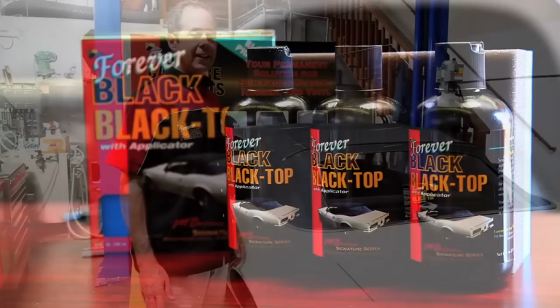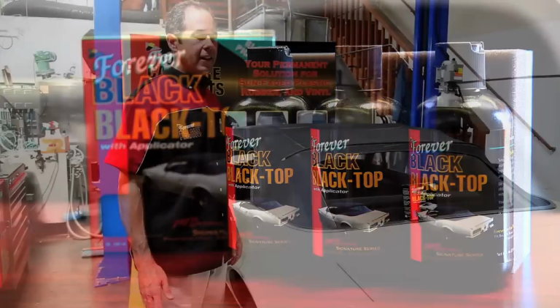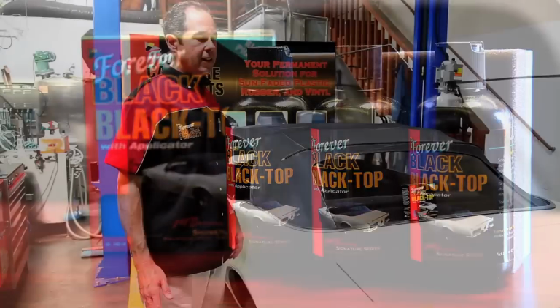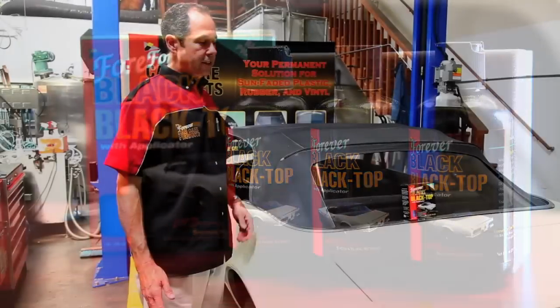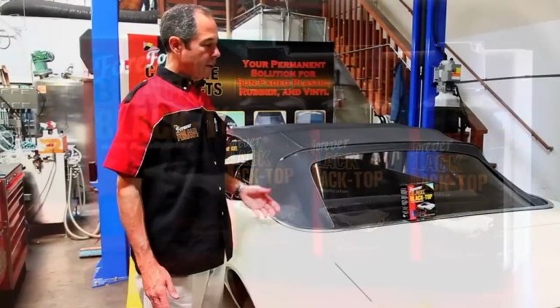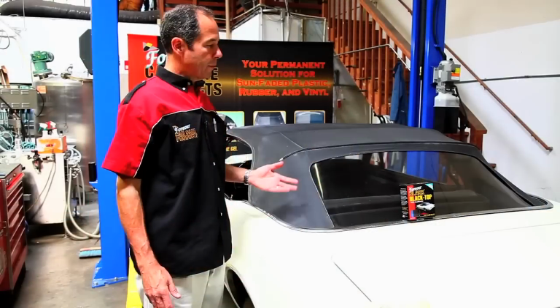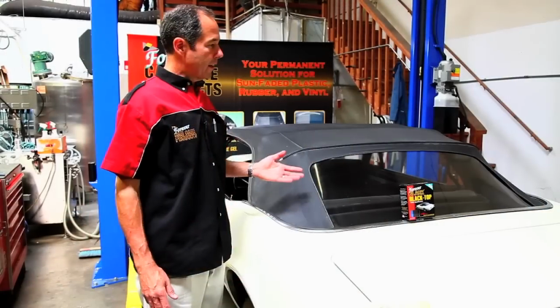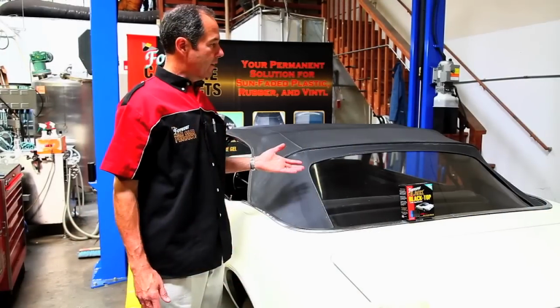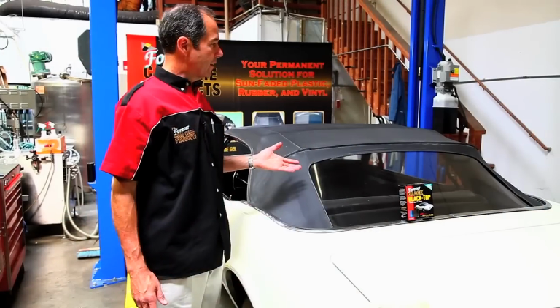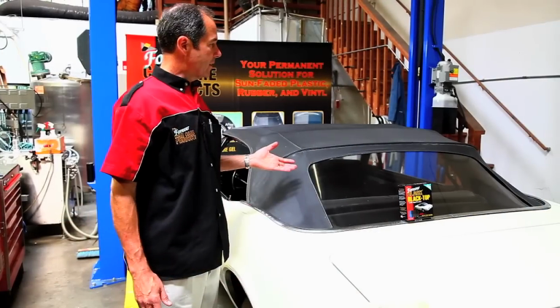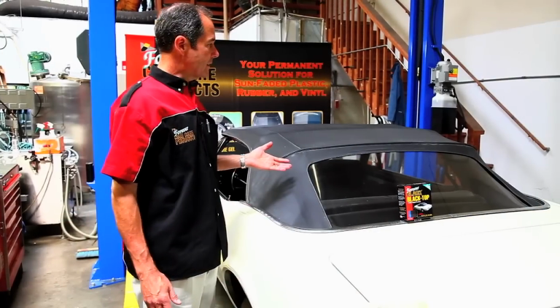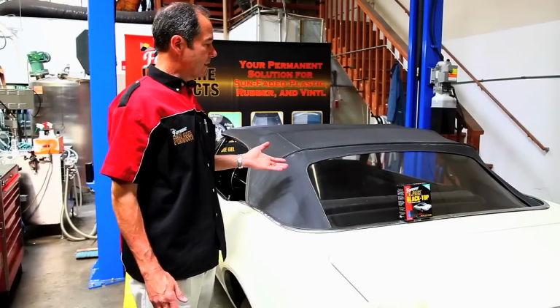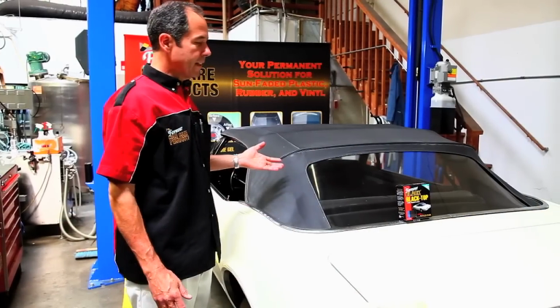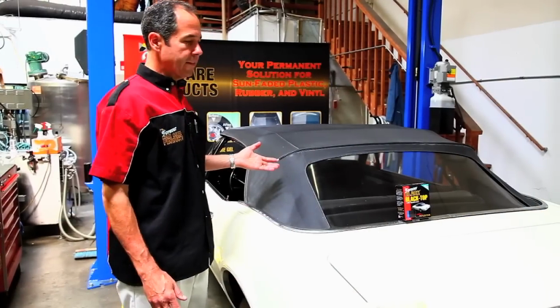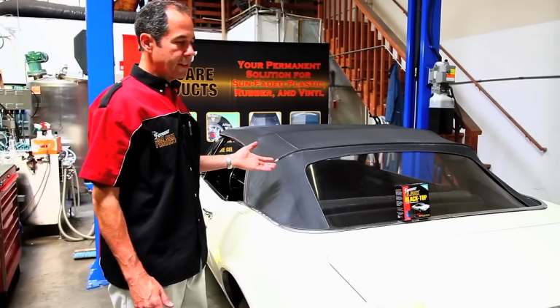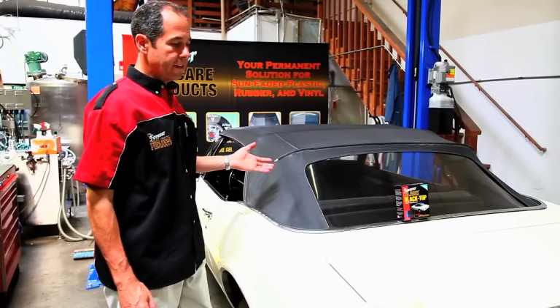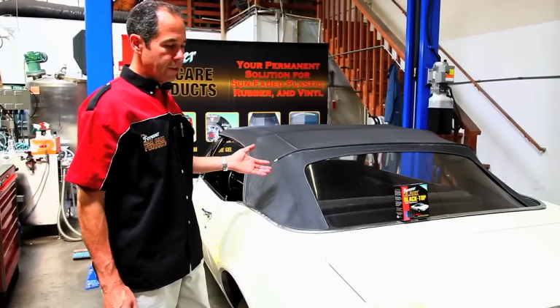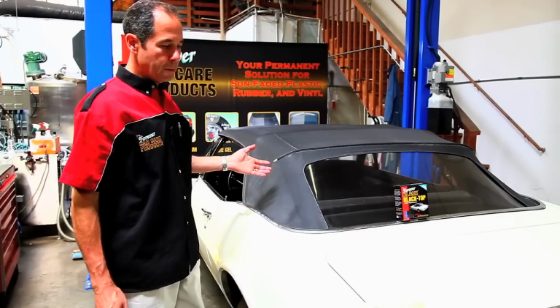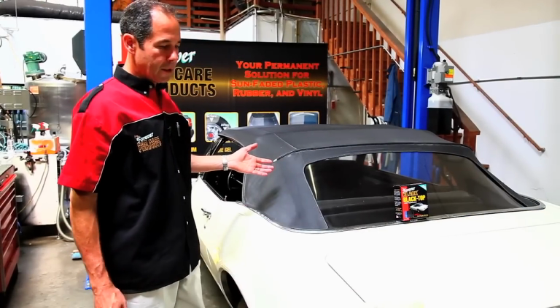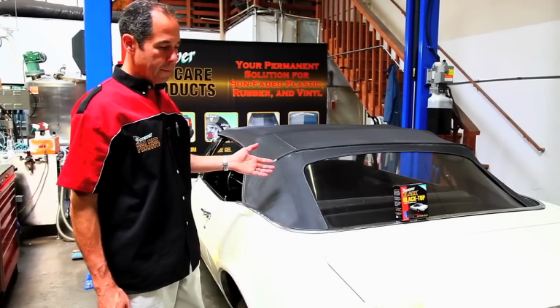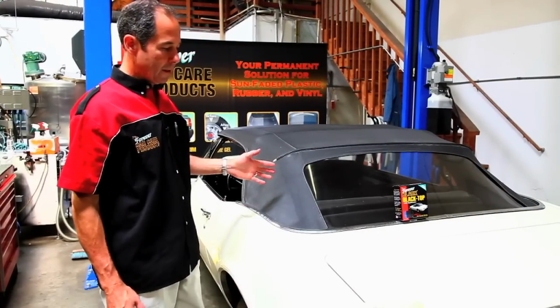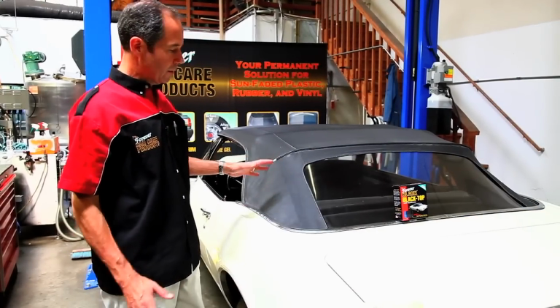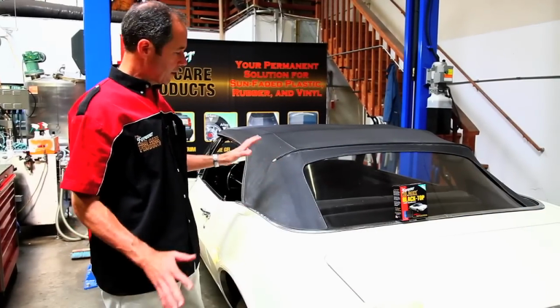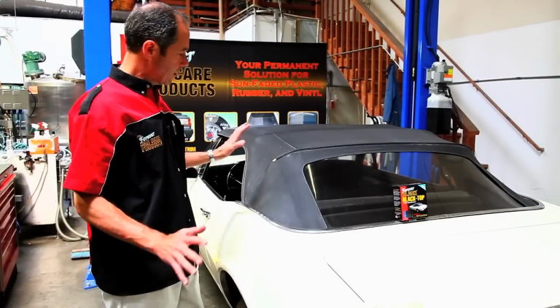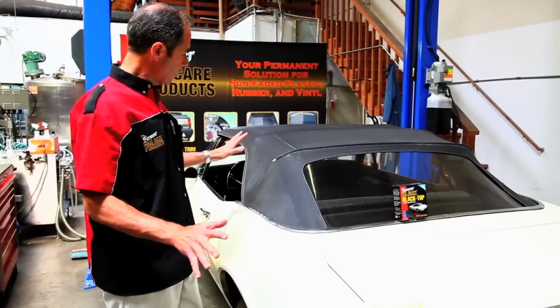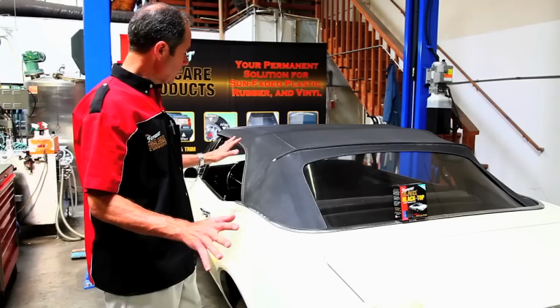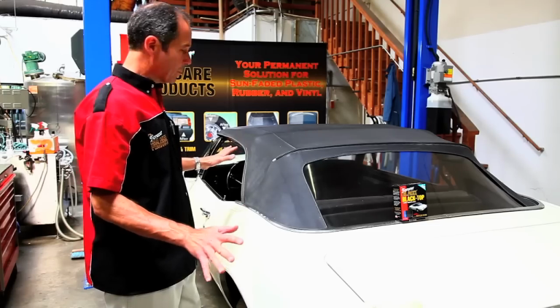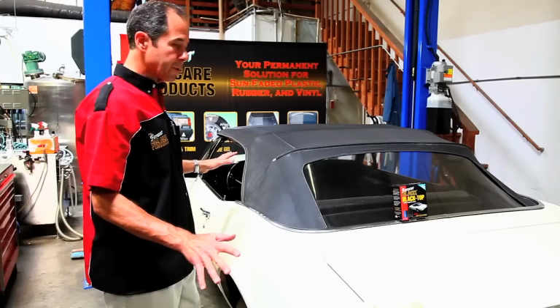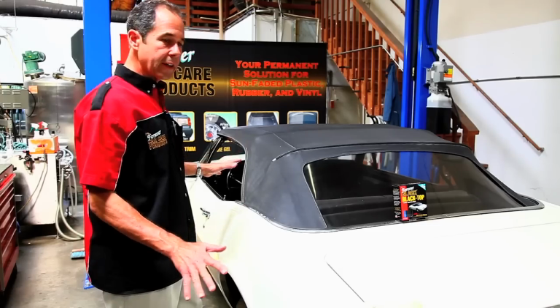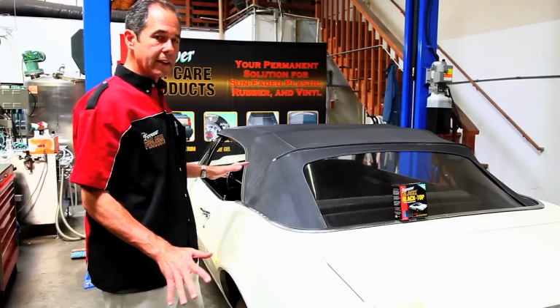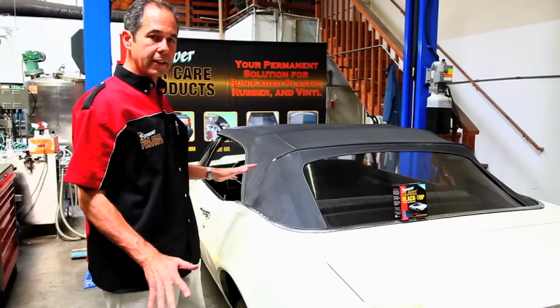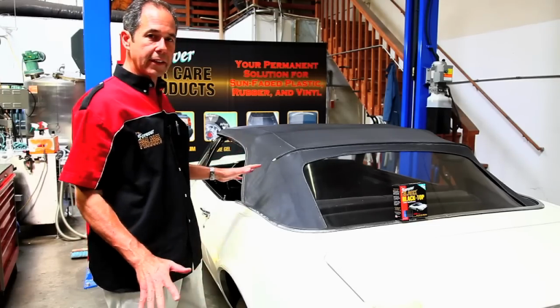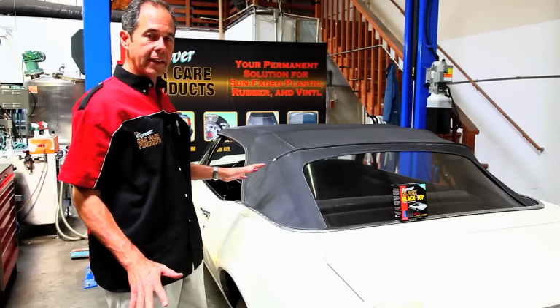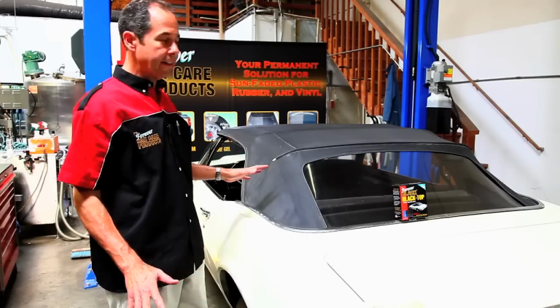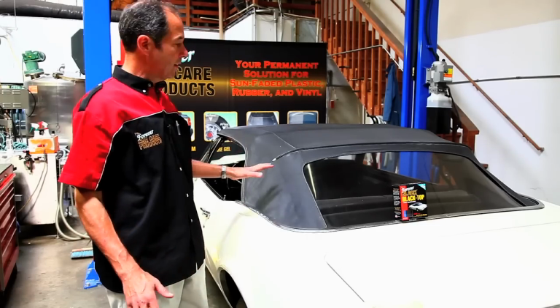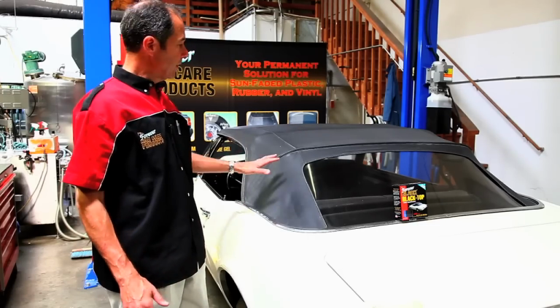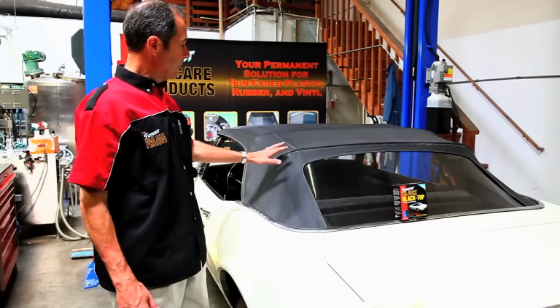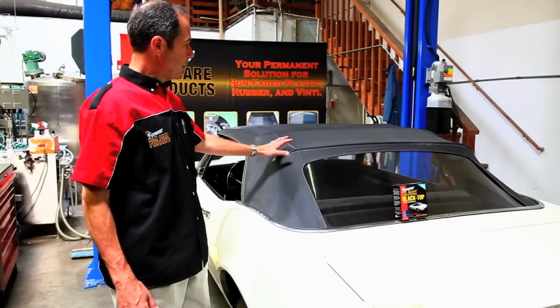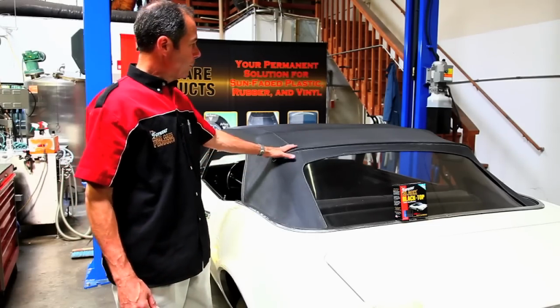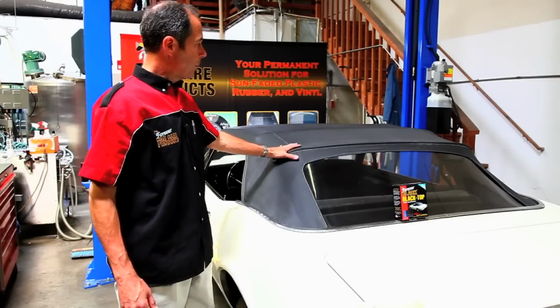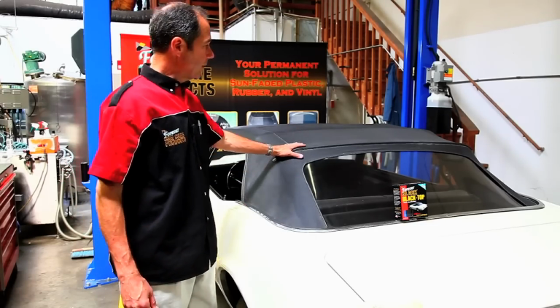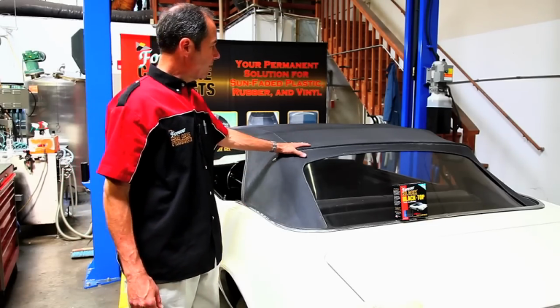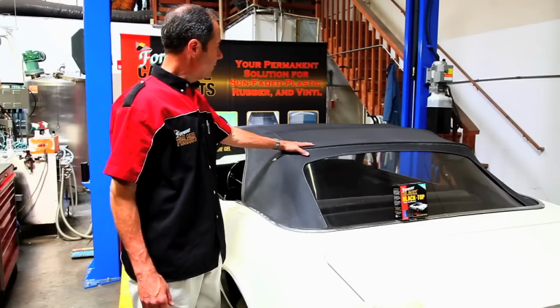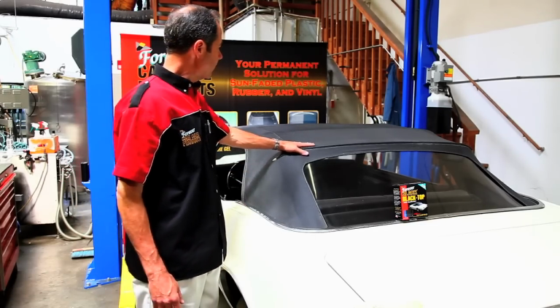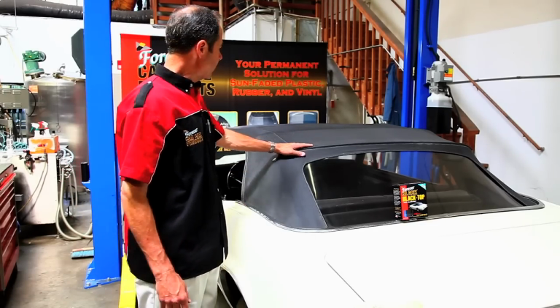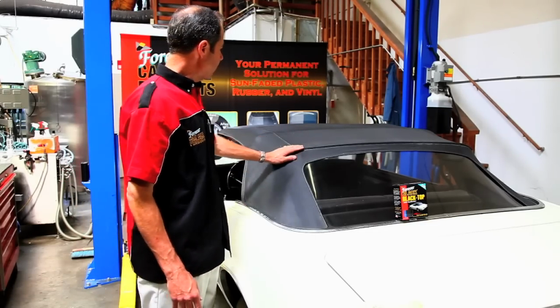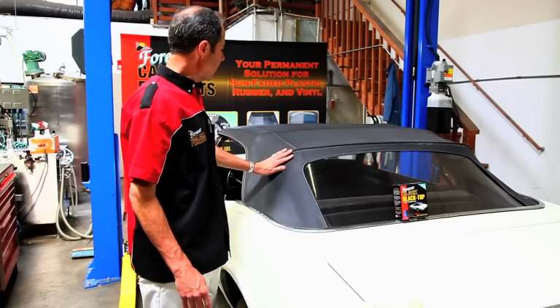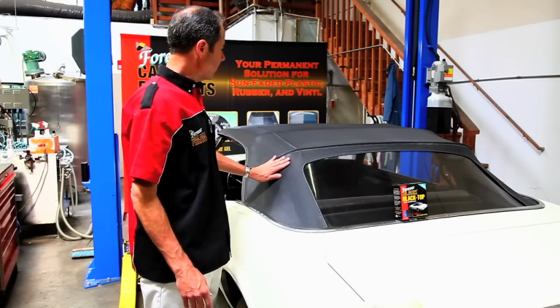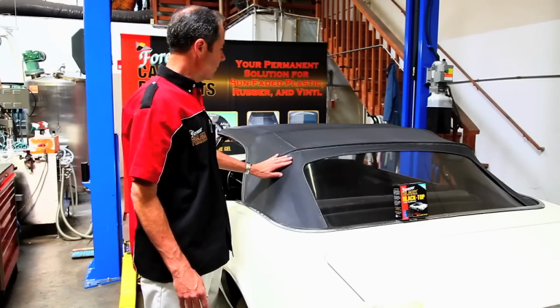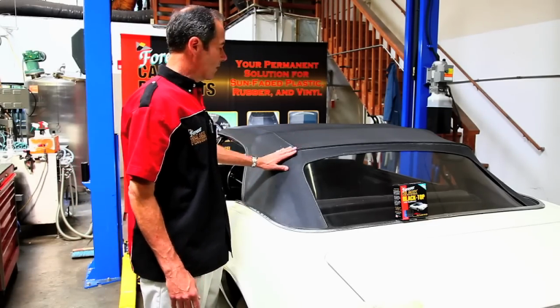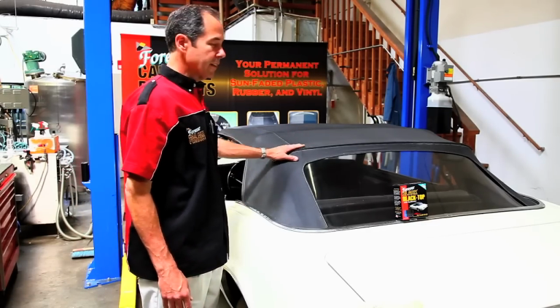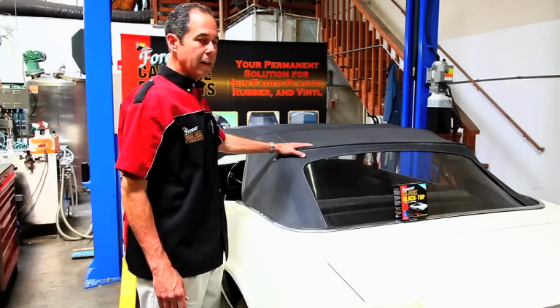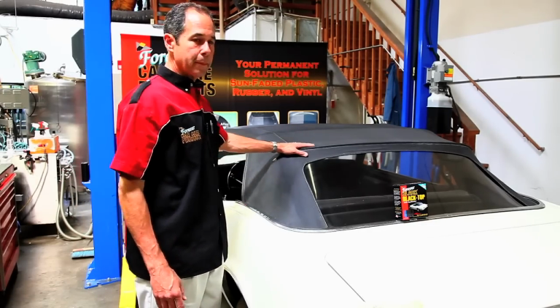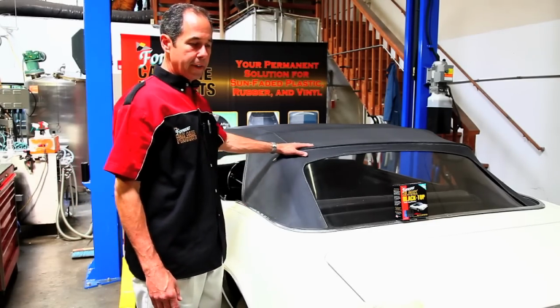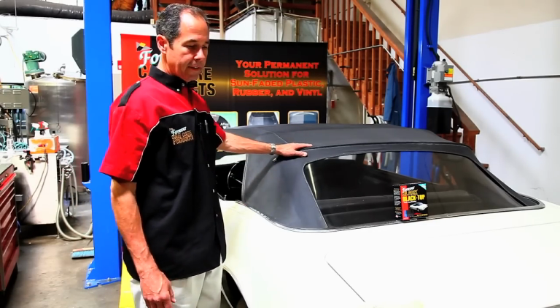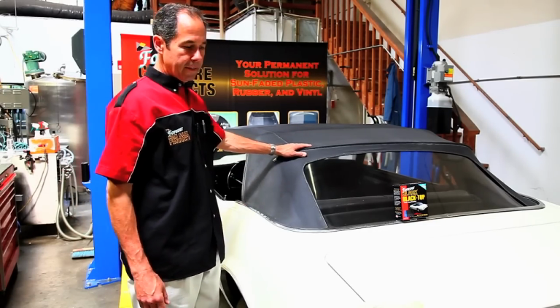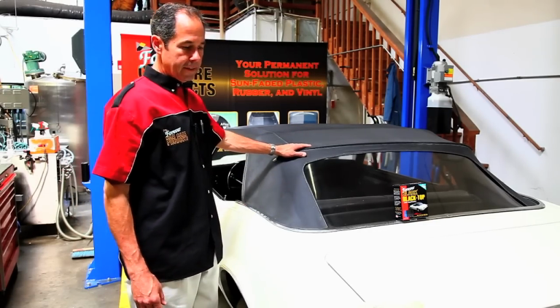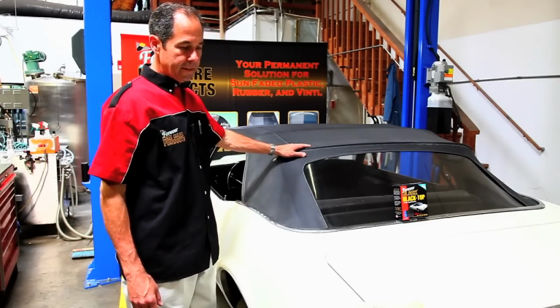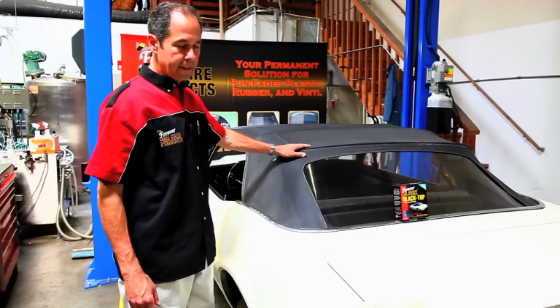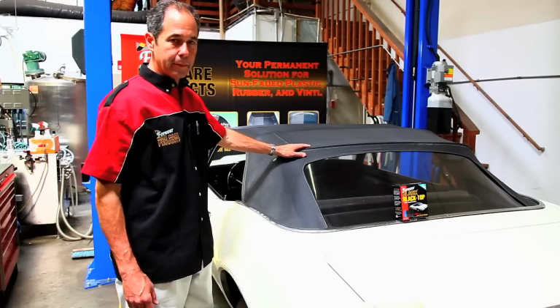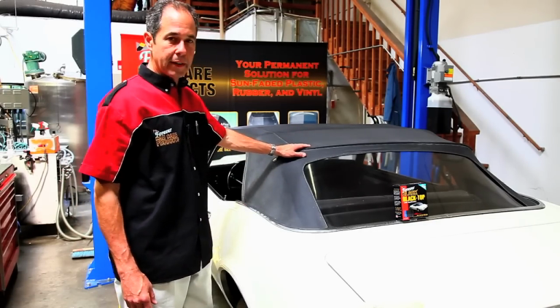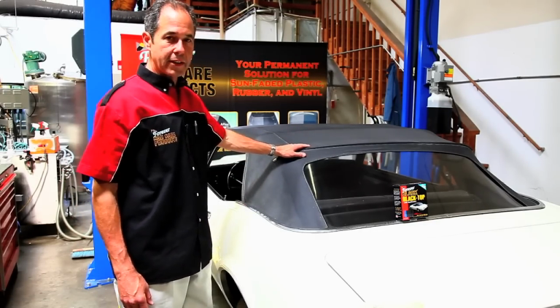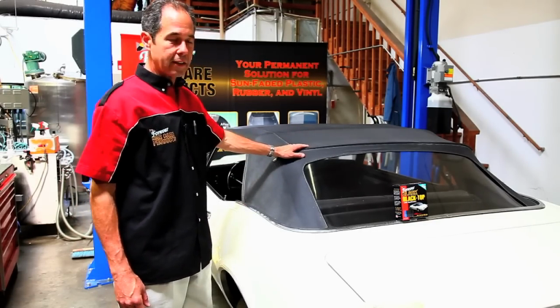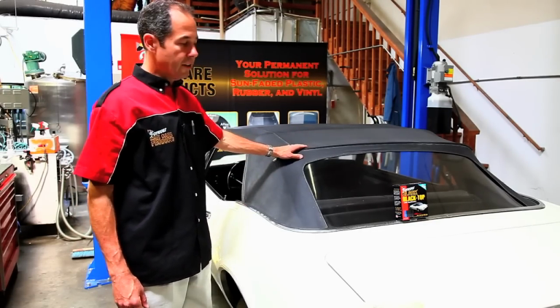So here we have a '67 convertible Camaro. The car is pretty clean, but the top could look a lot better to match the car.